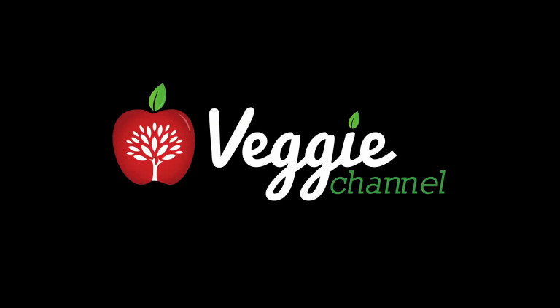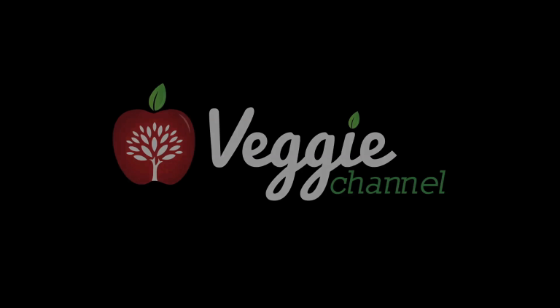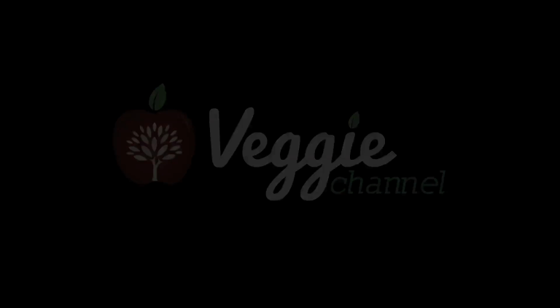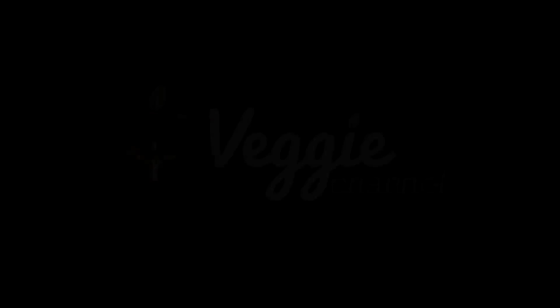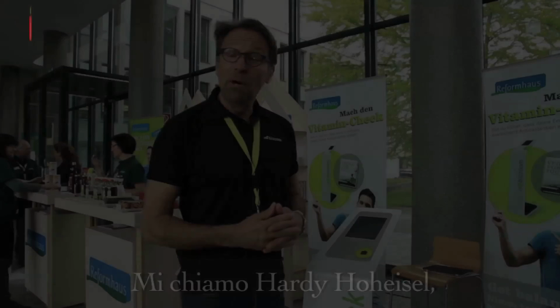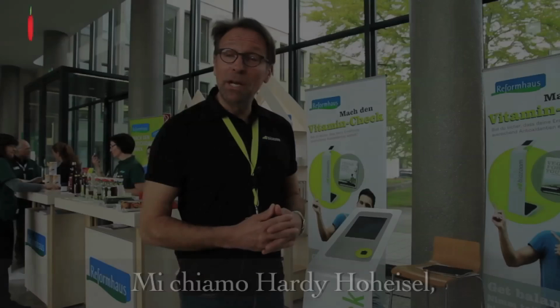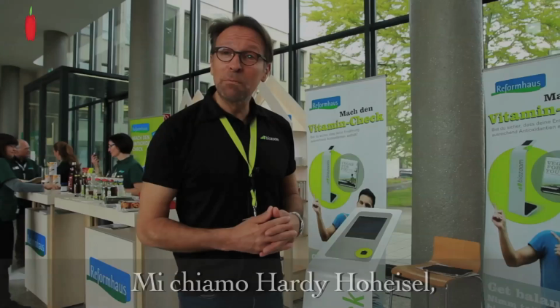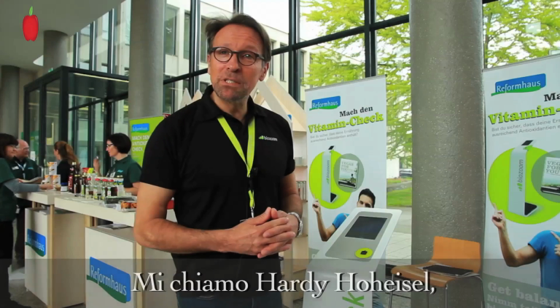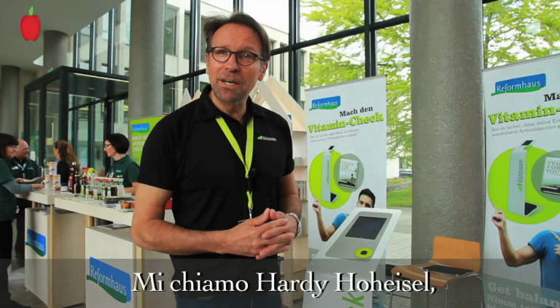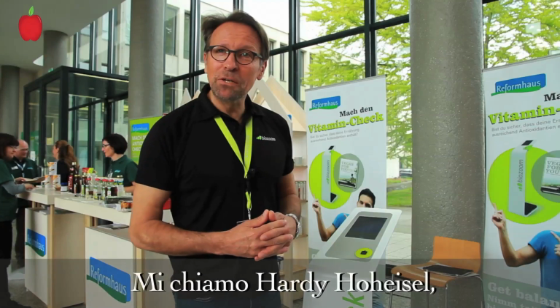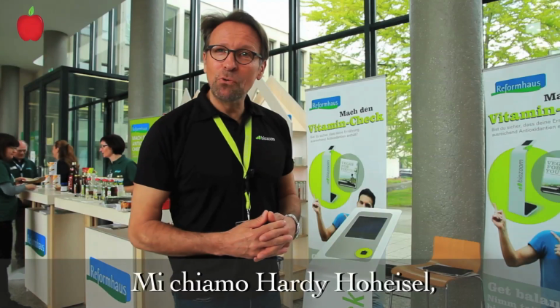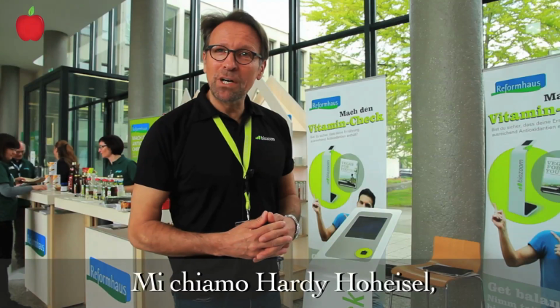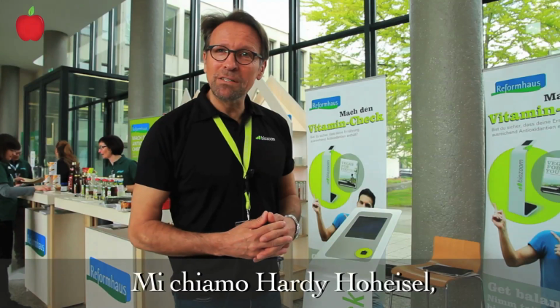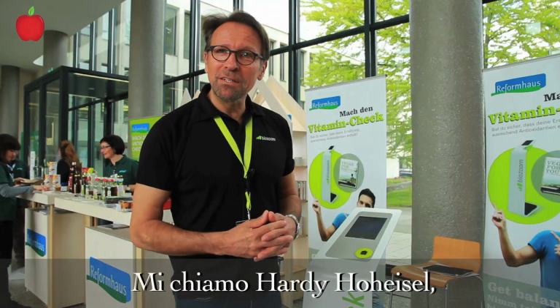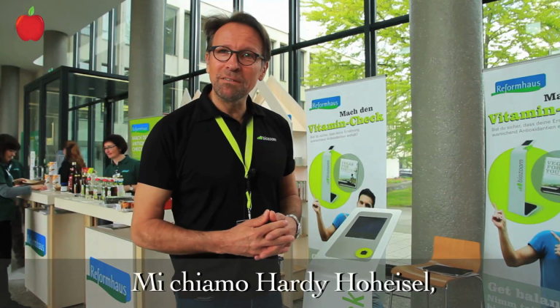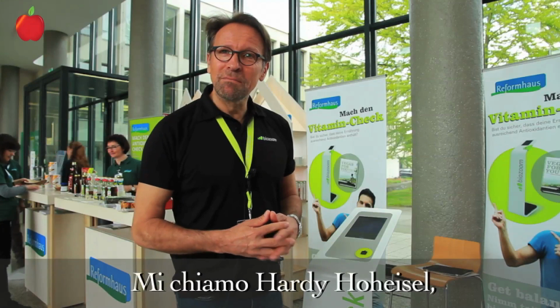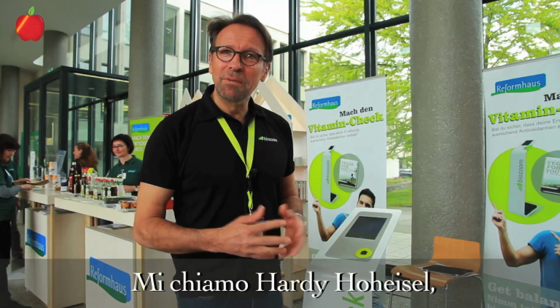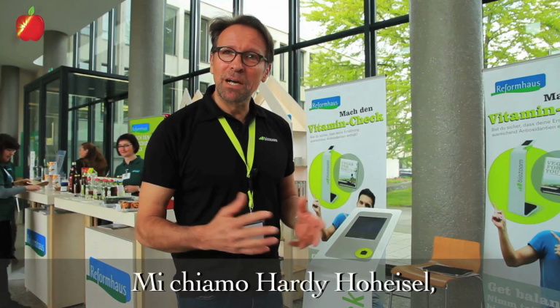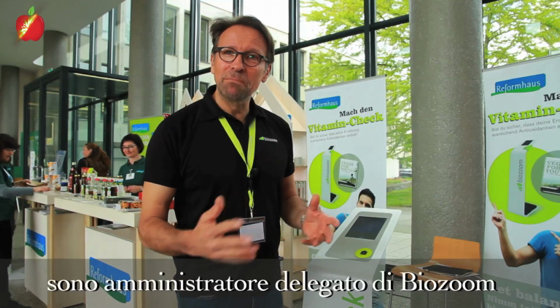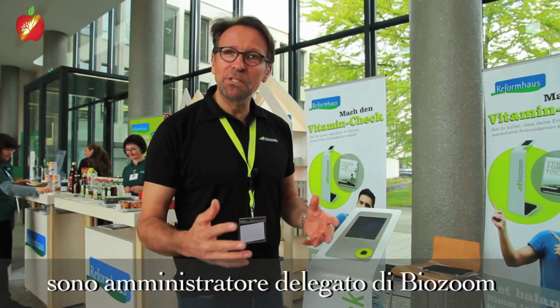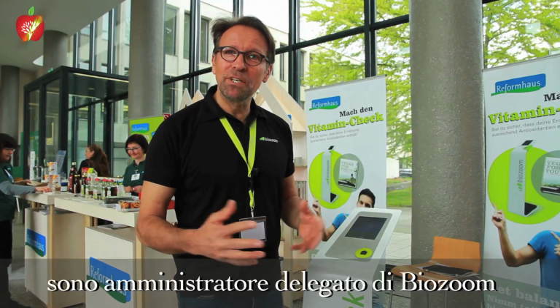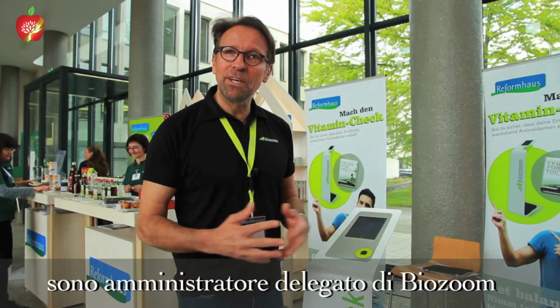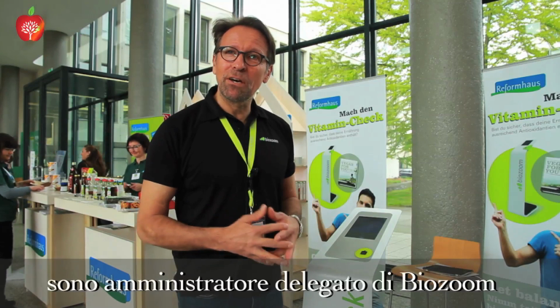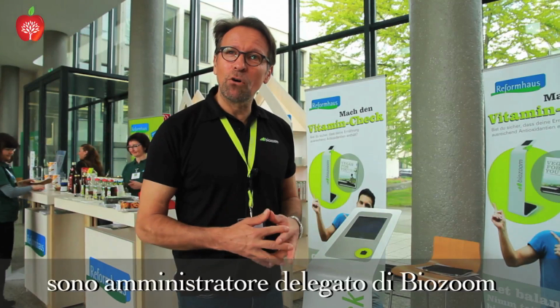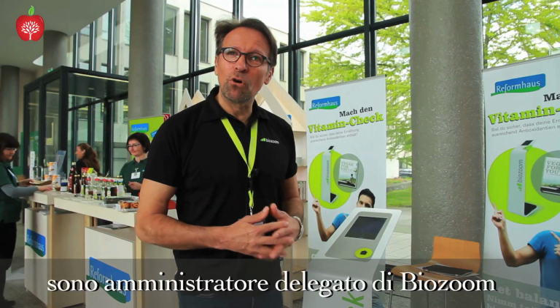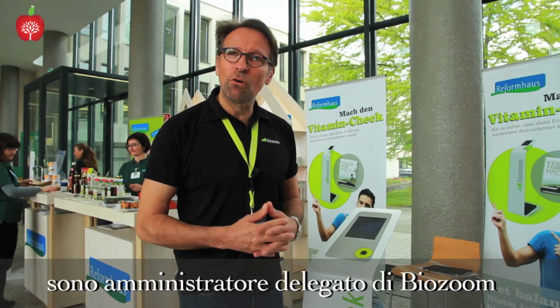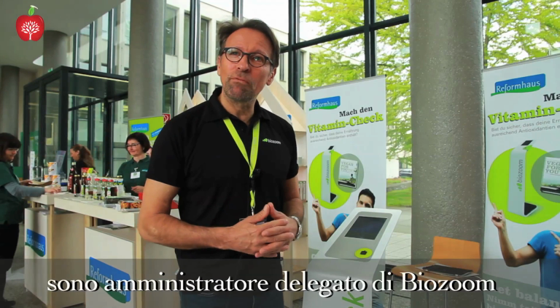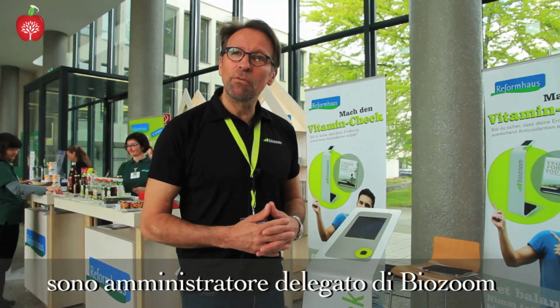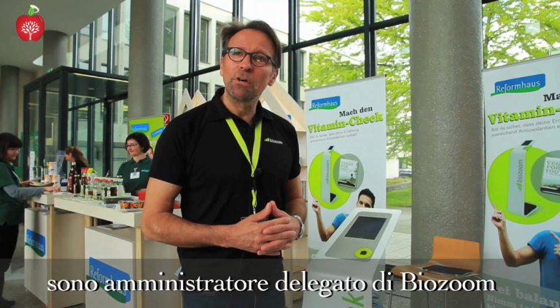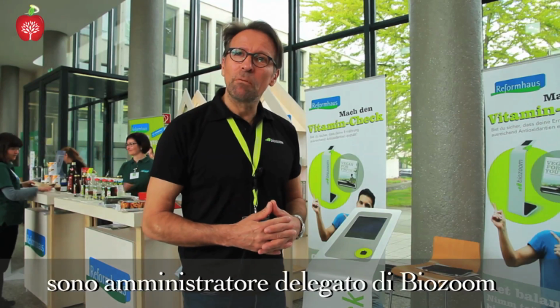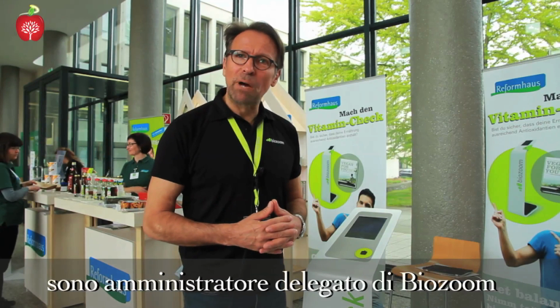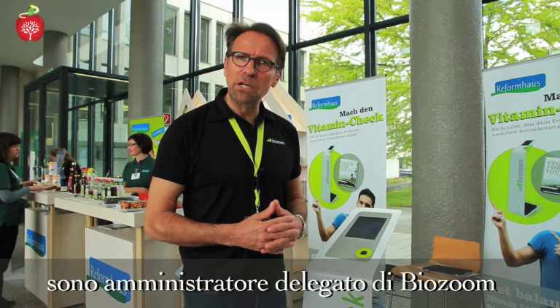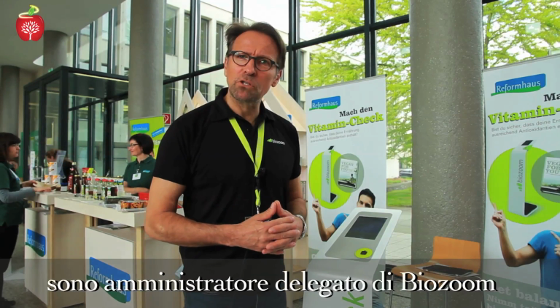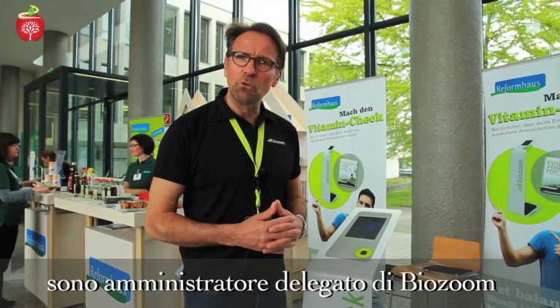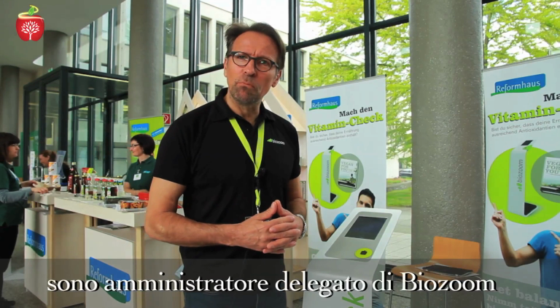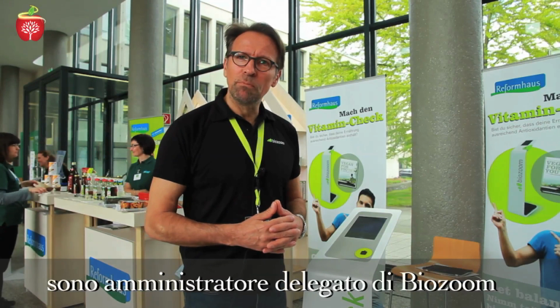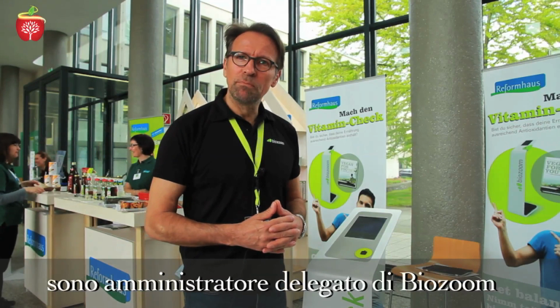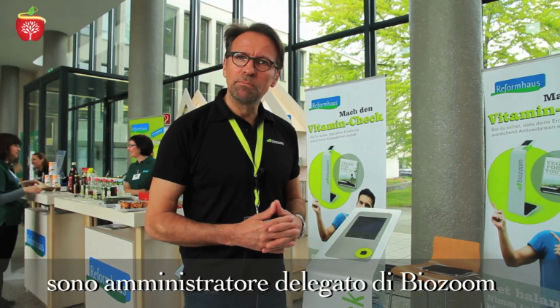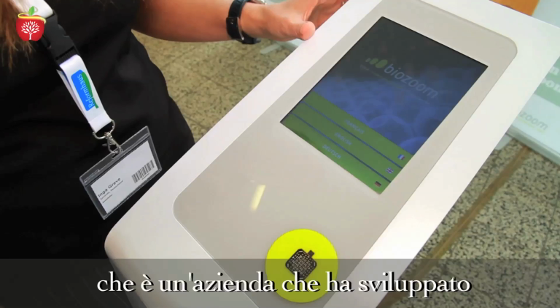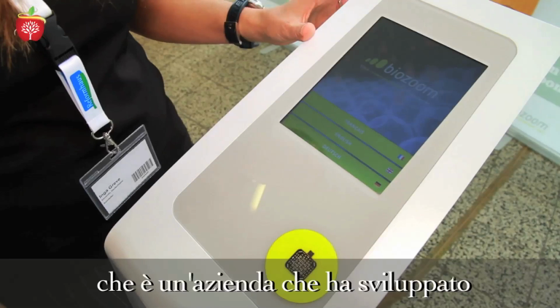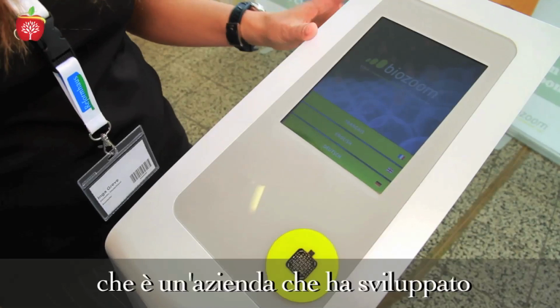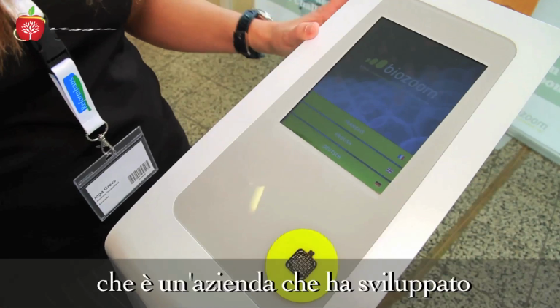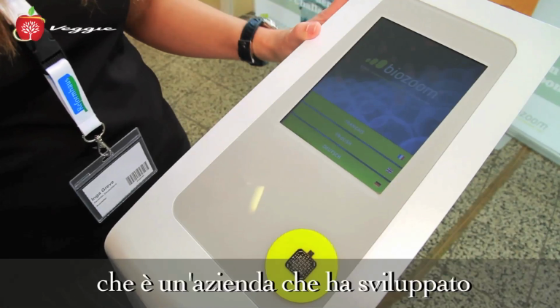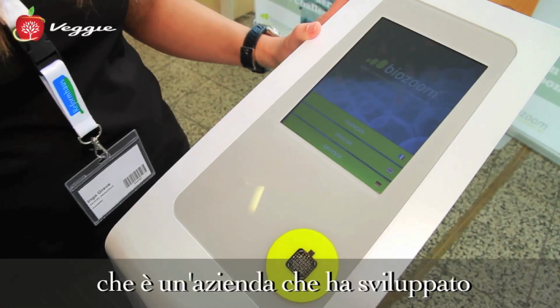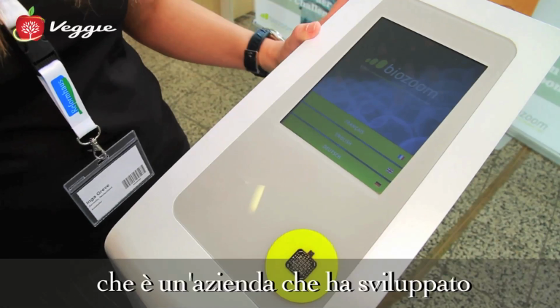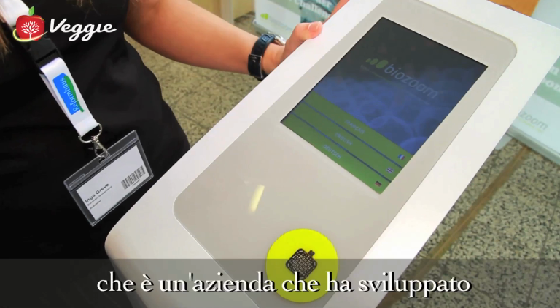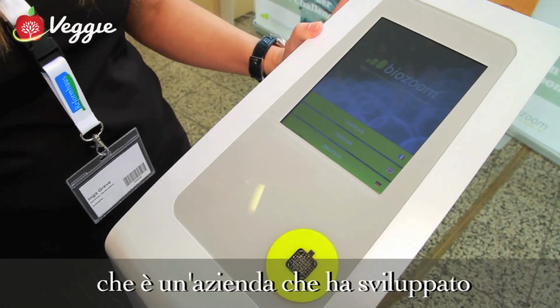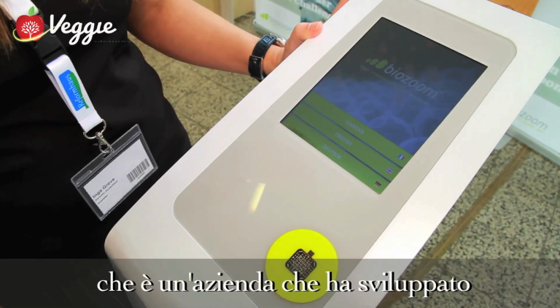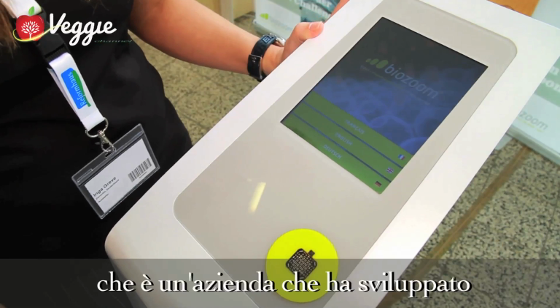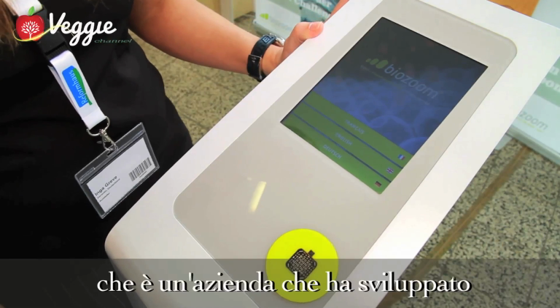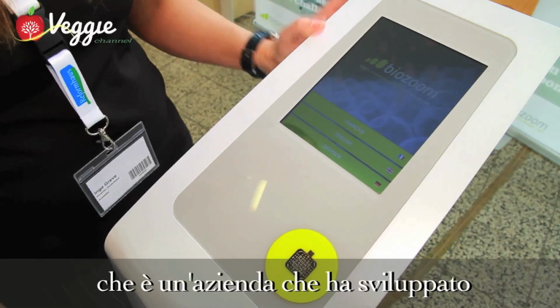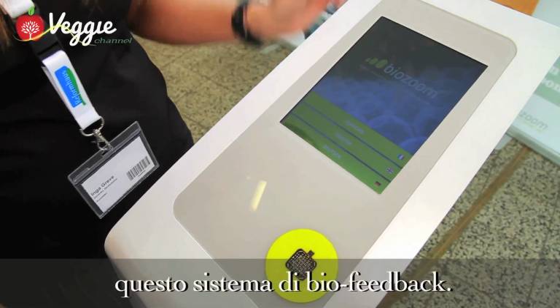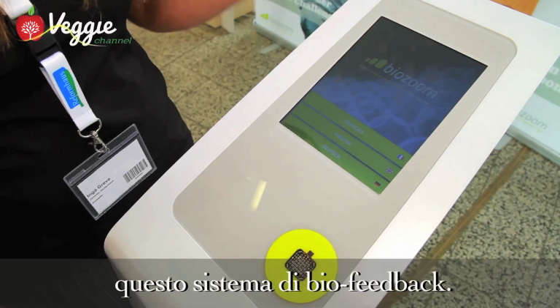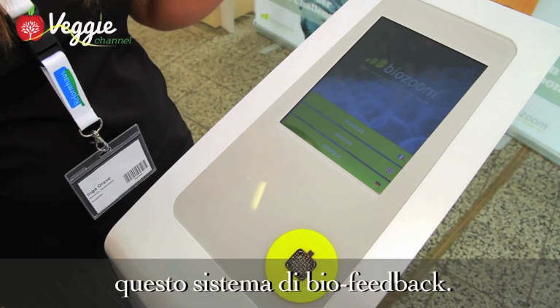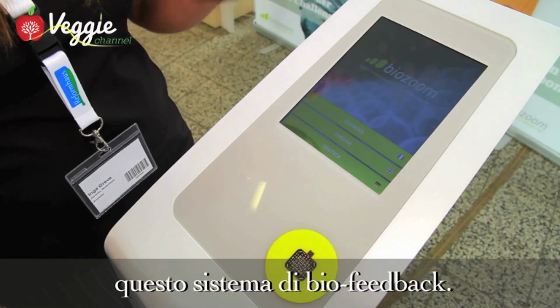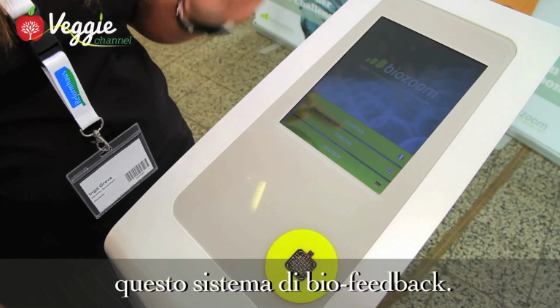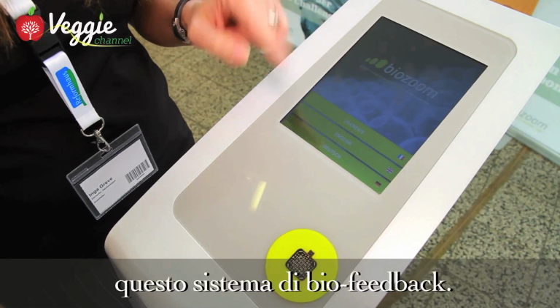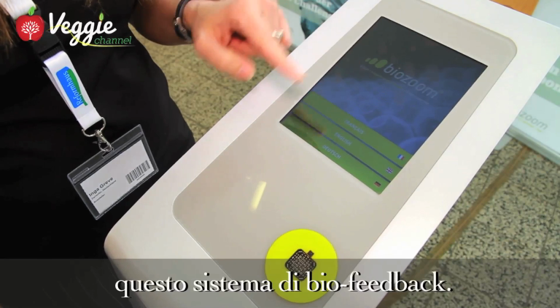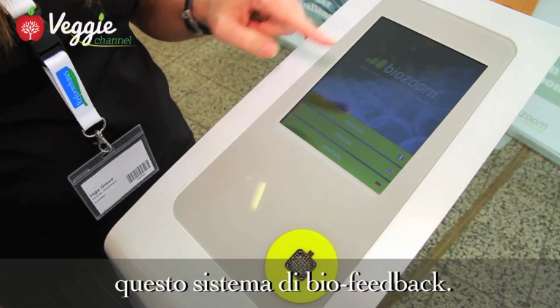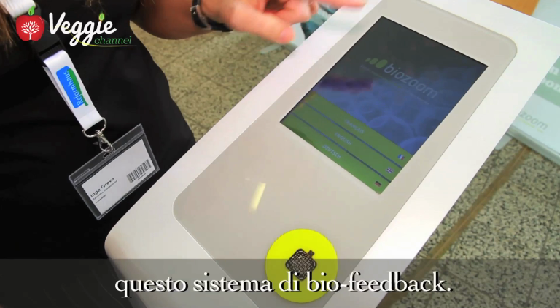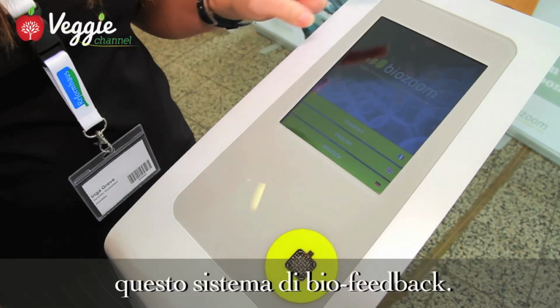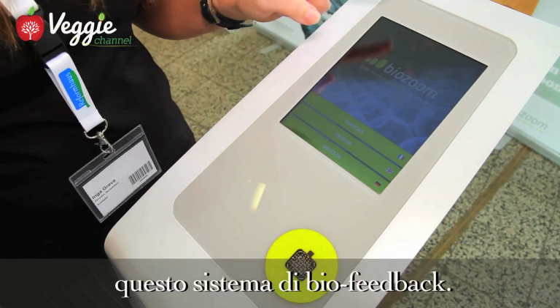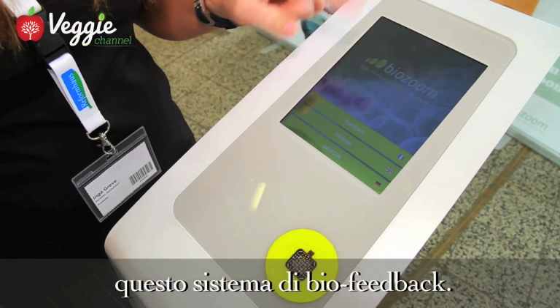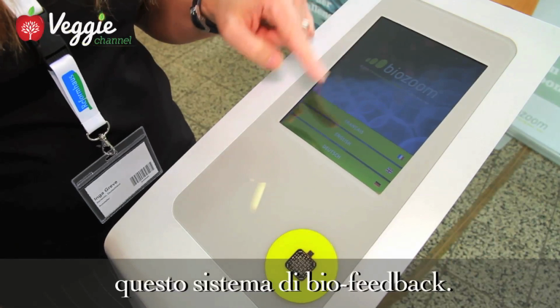My name is Hardy Hureissel. I'm the CEO of BioZoom, a company that developed this biofeedback system.